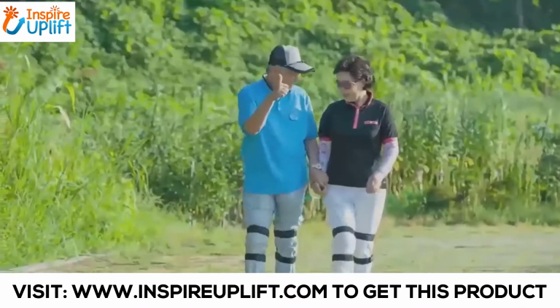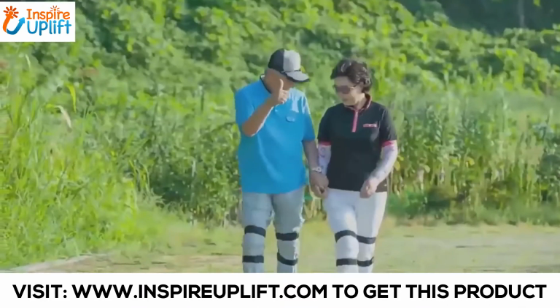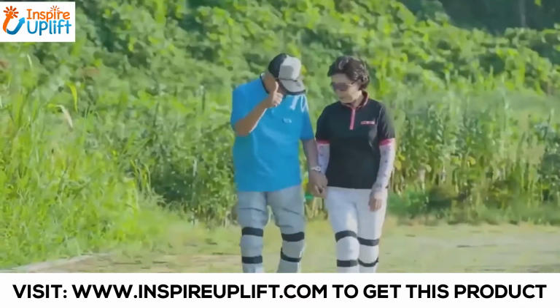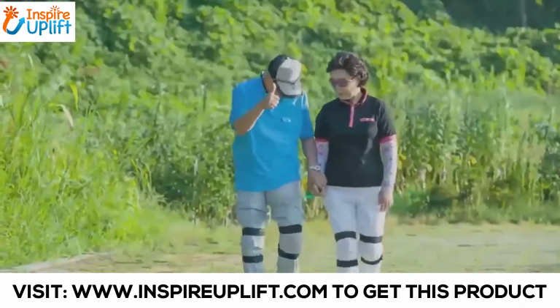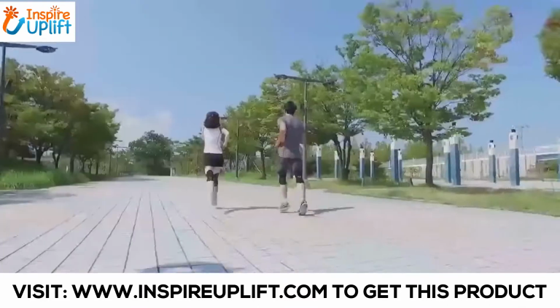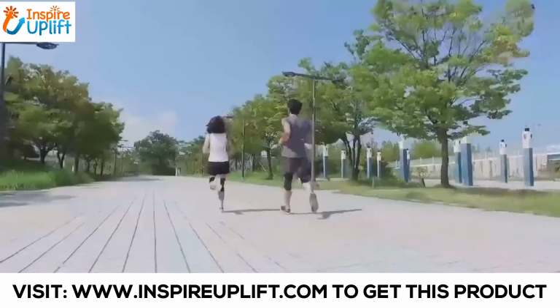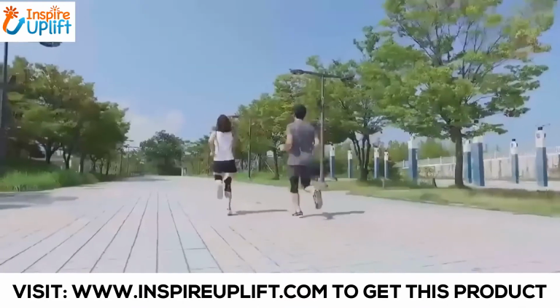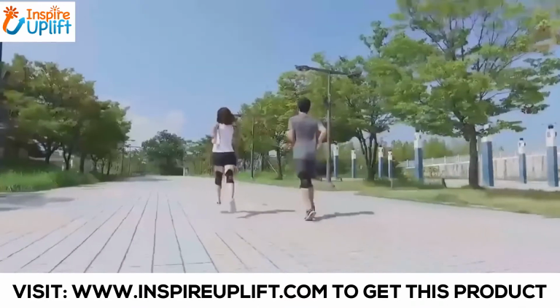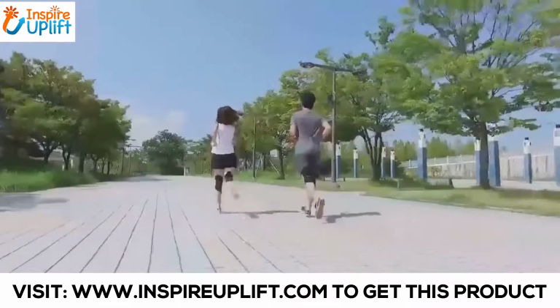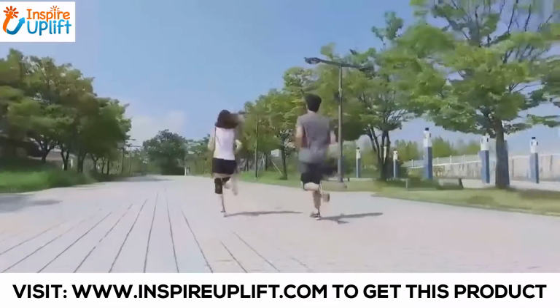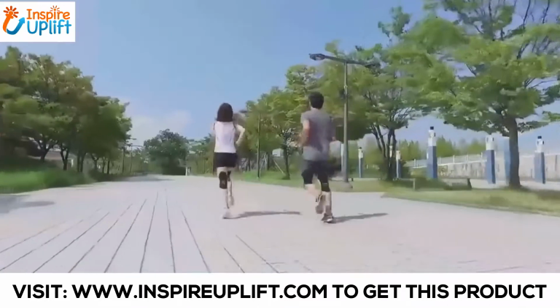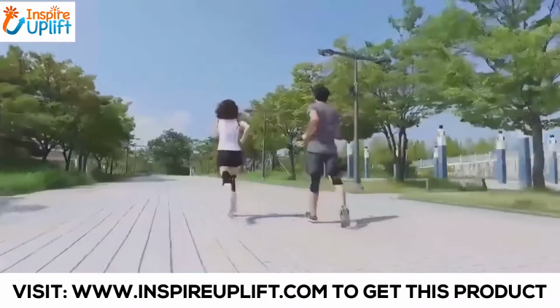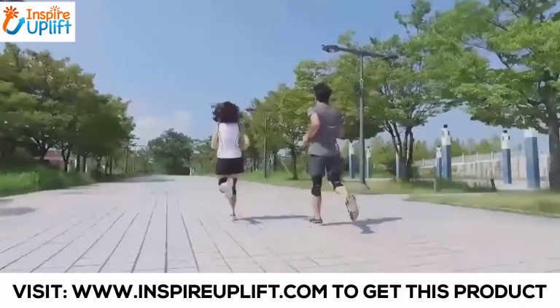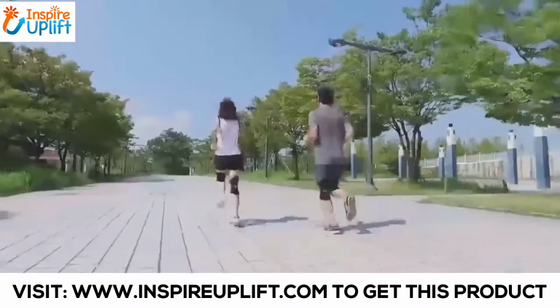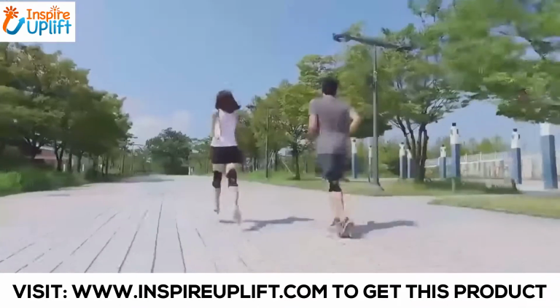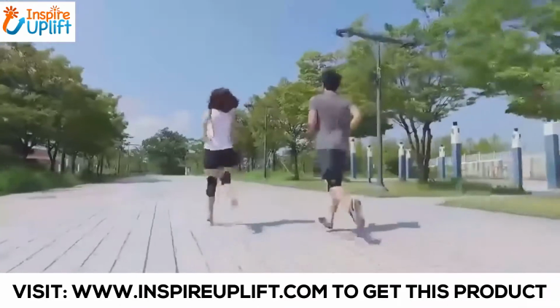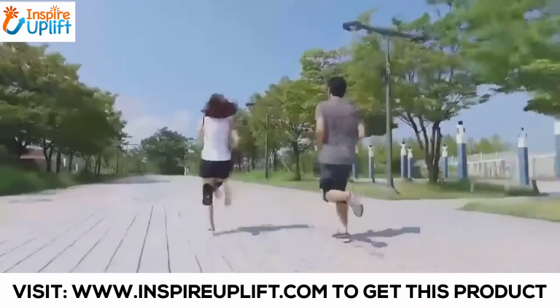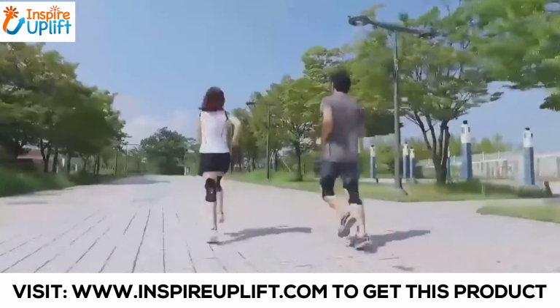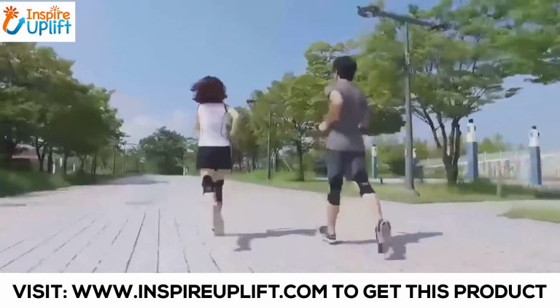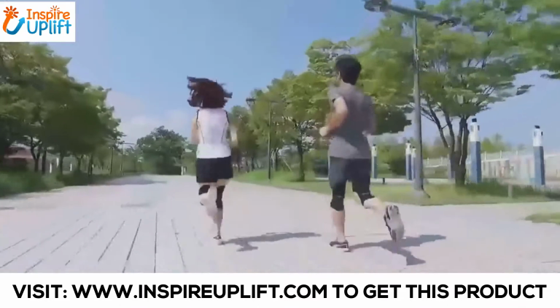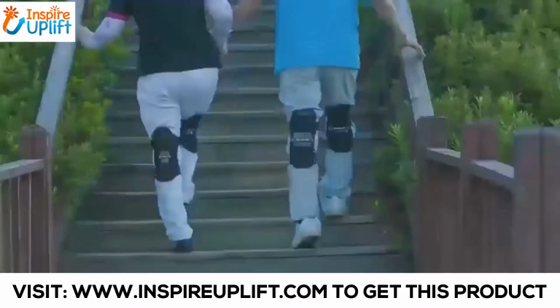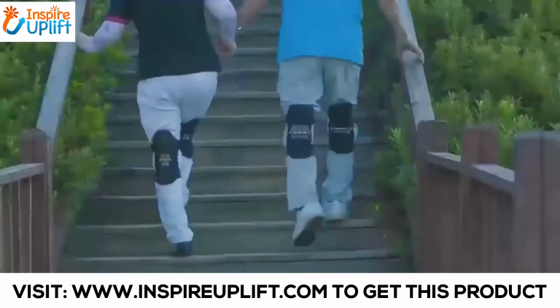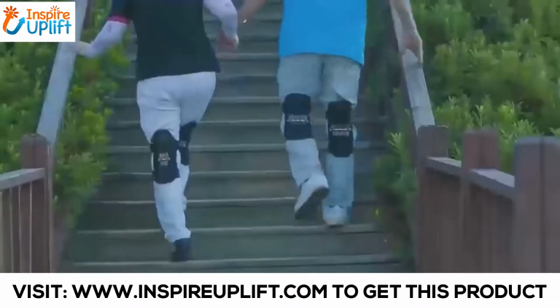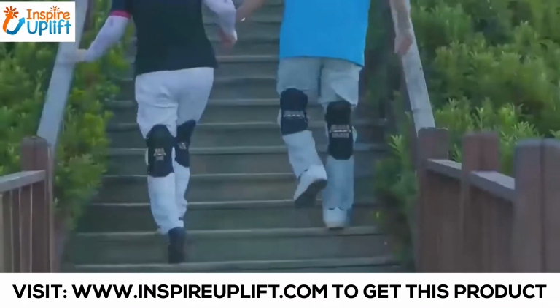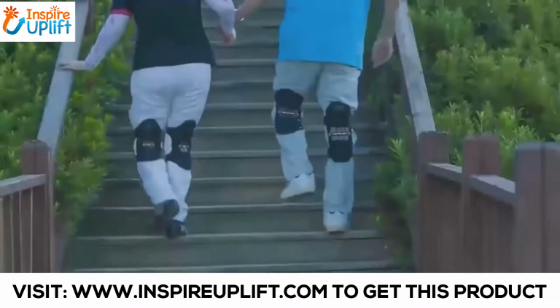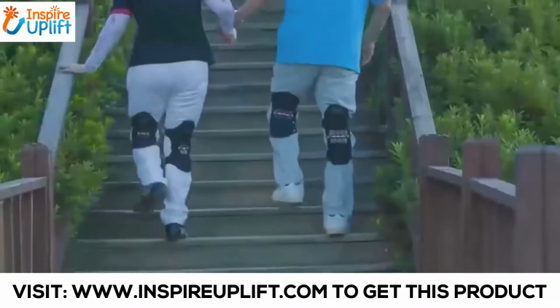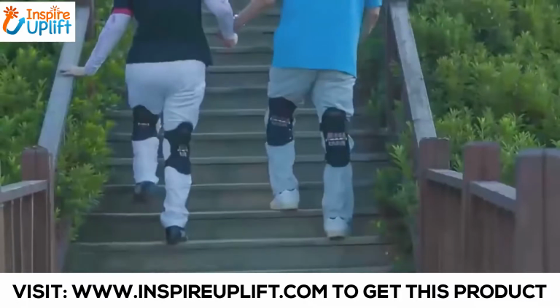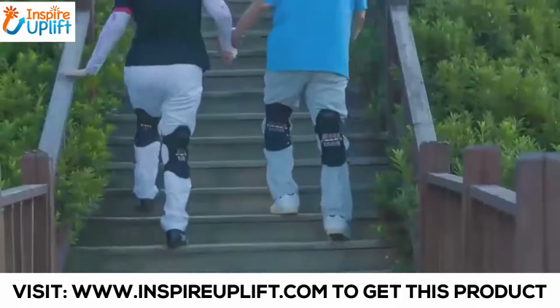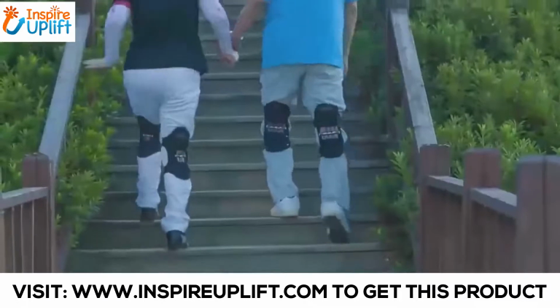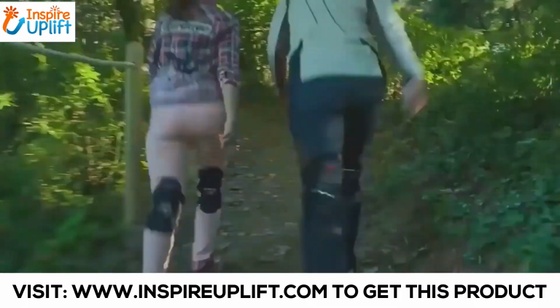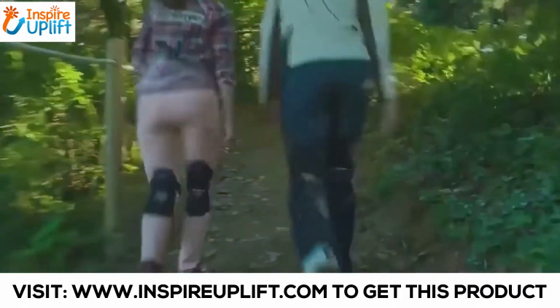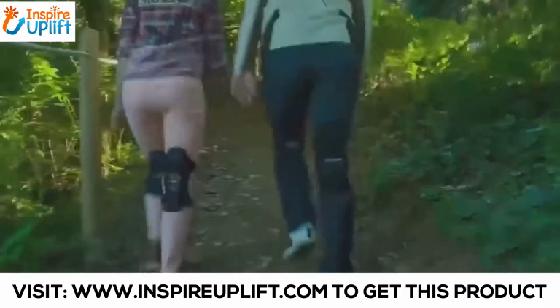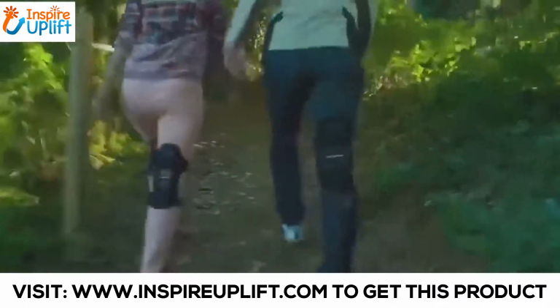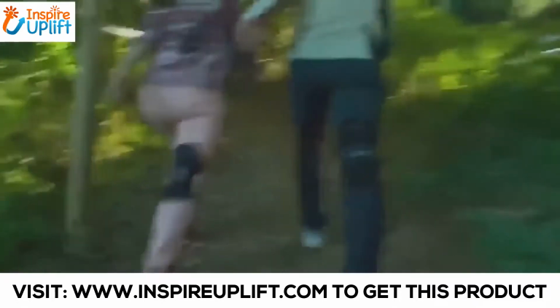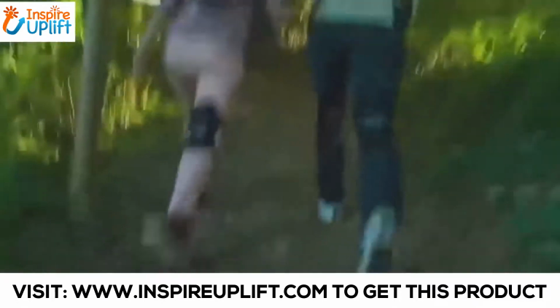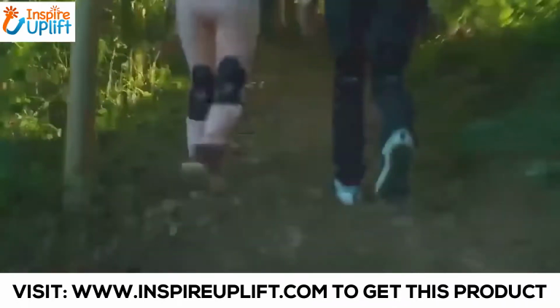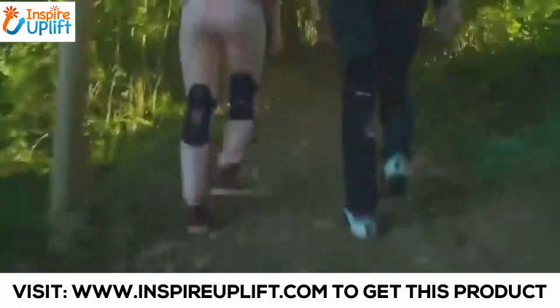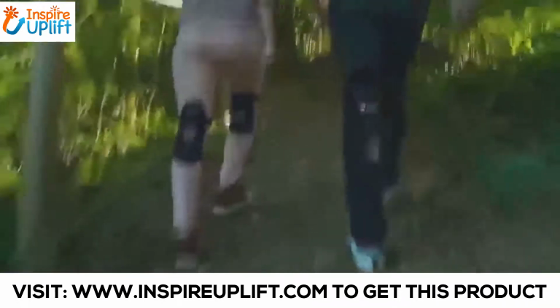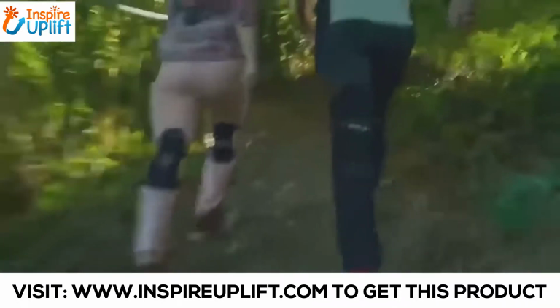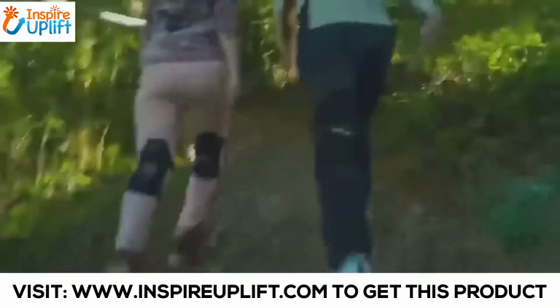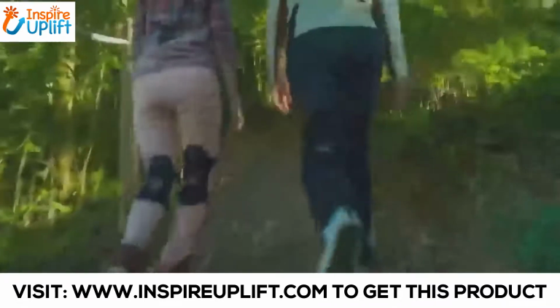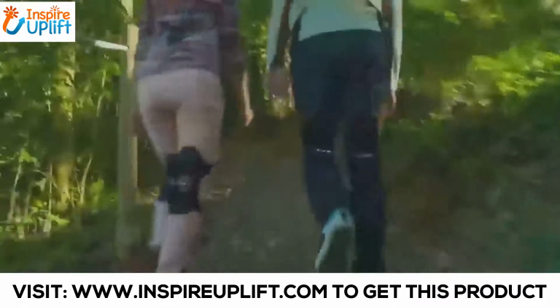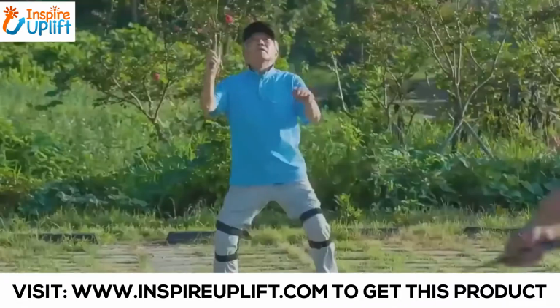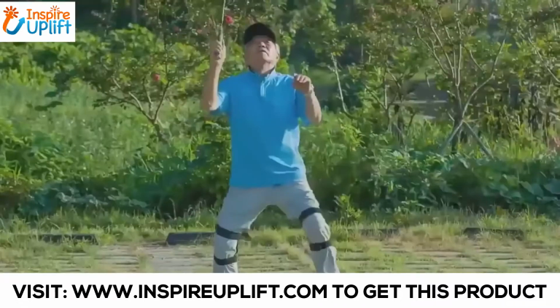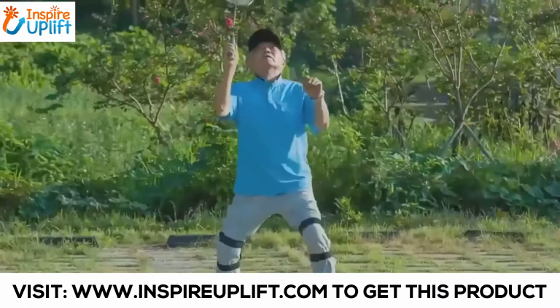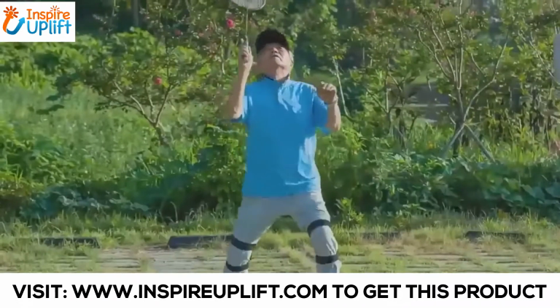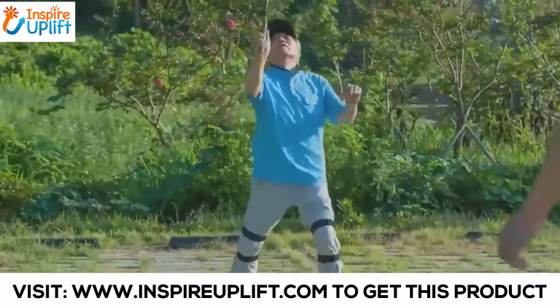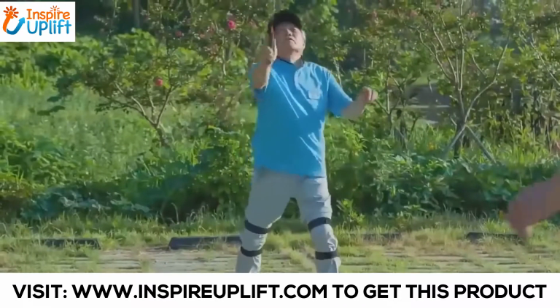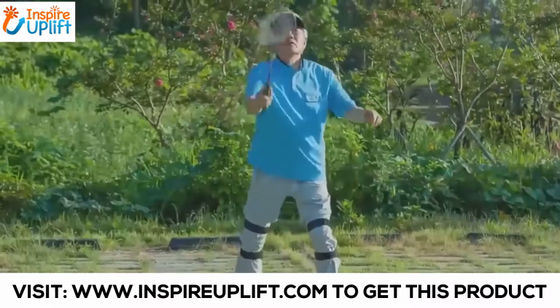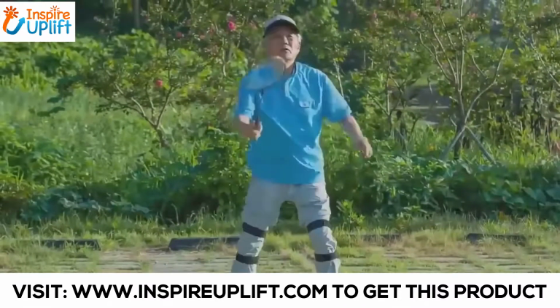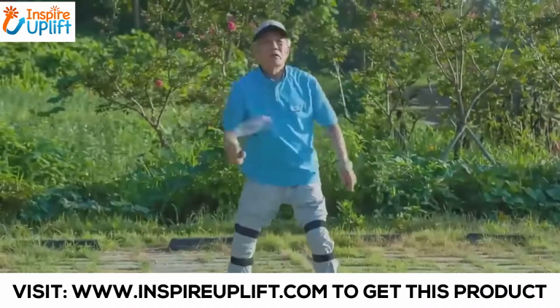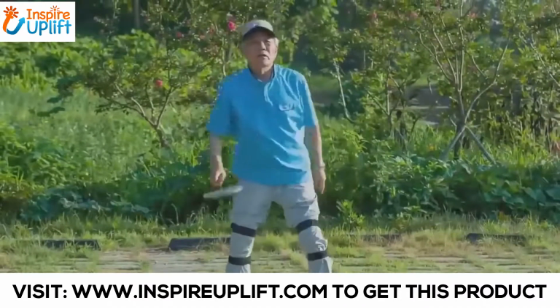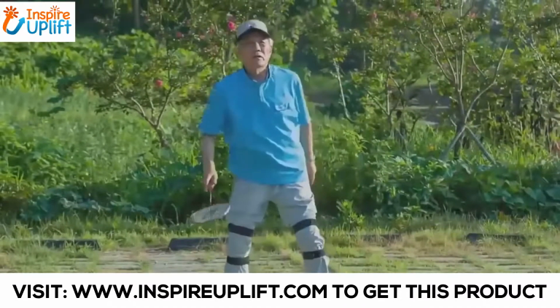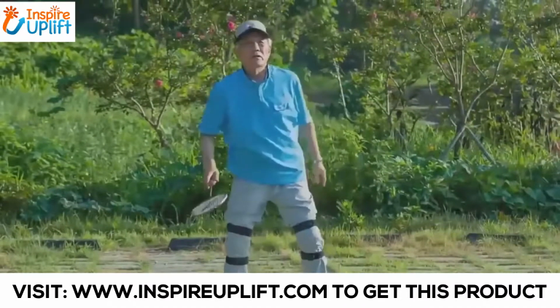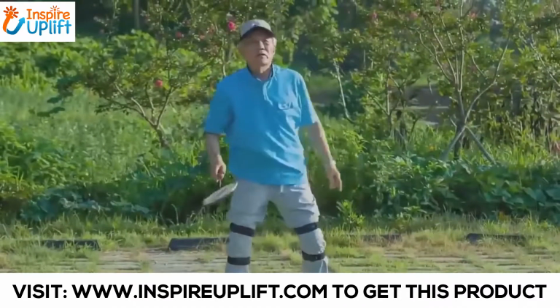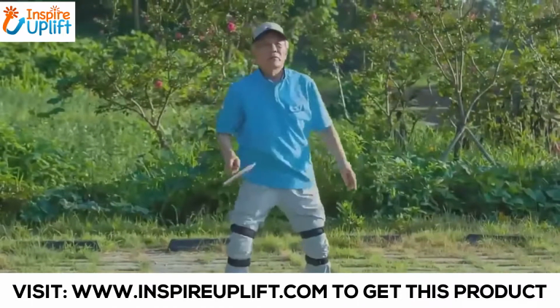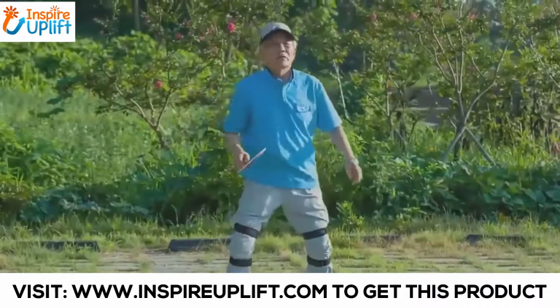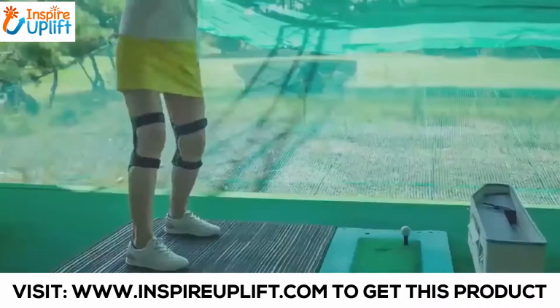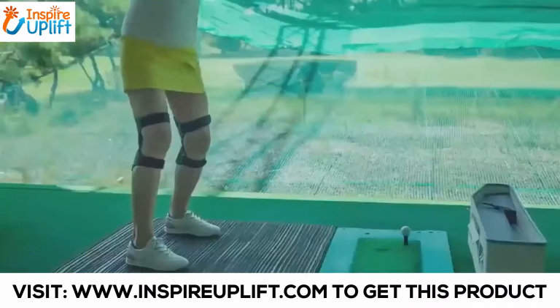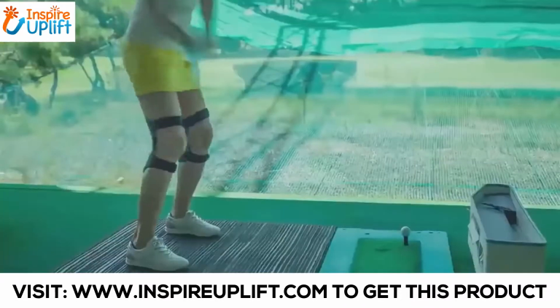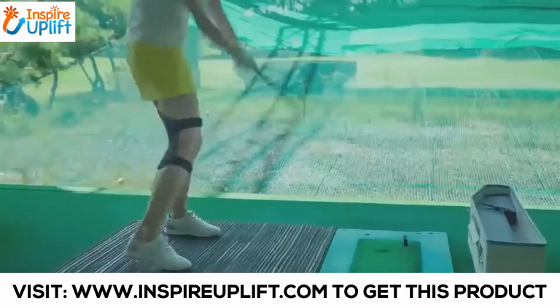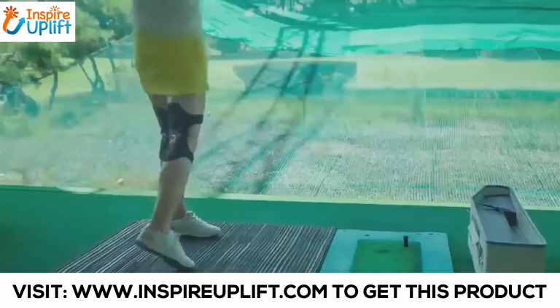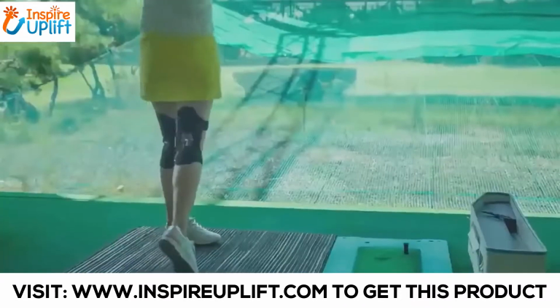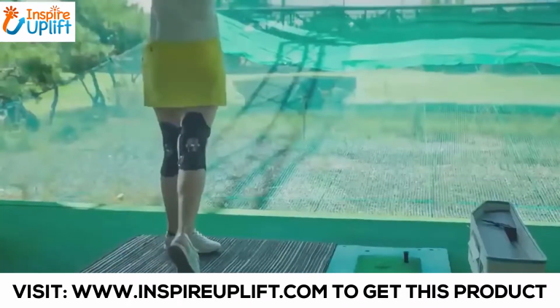It is also great for various sports such as mountain climbing, biking, golf, badminton, workouts, and more.